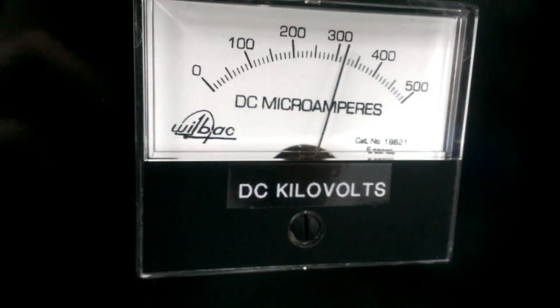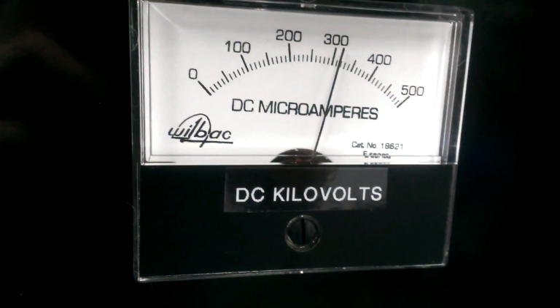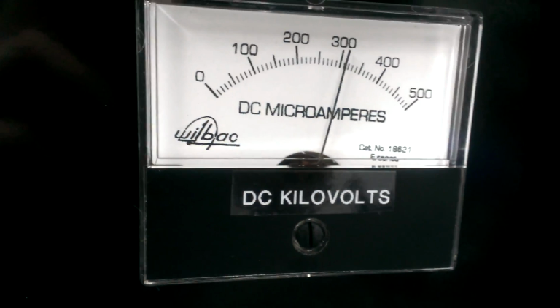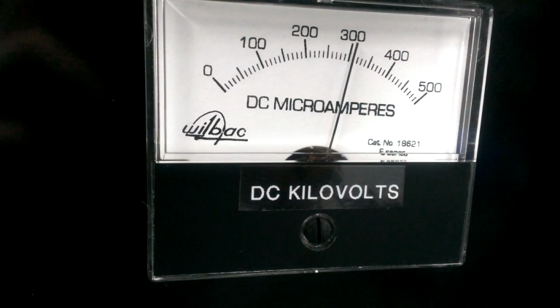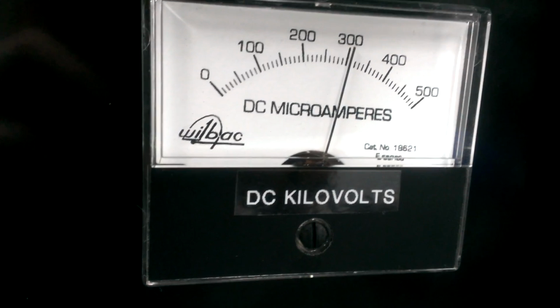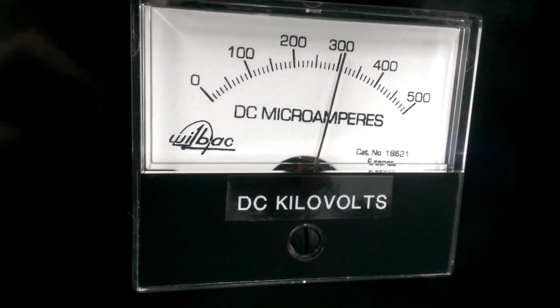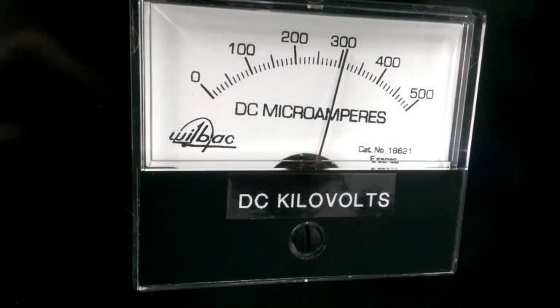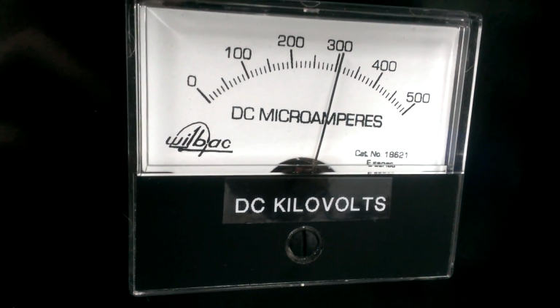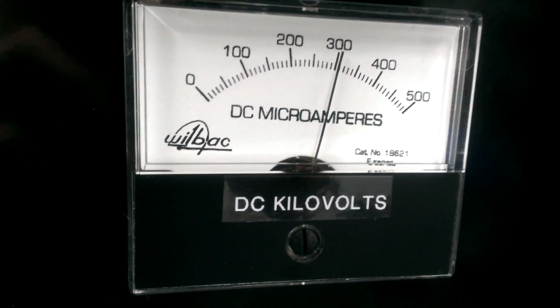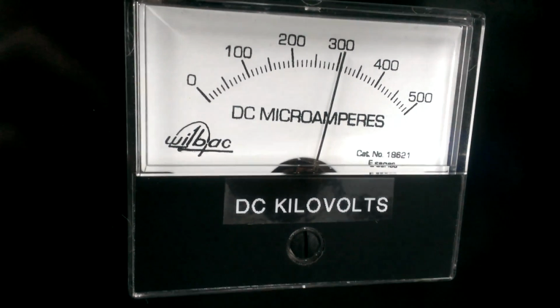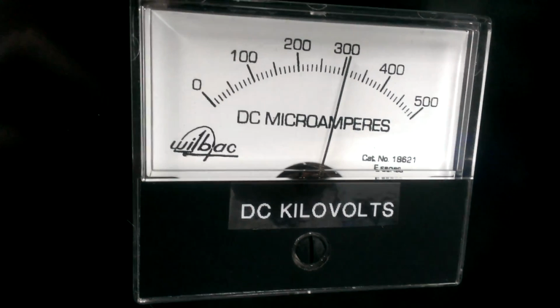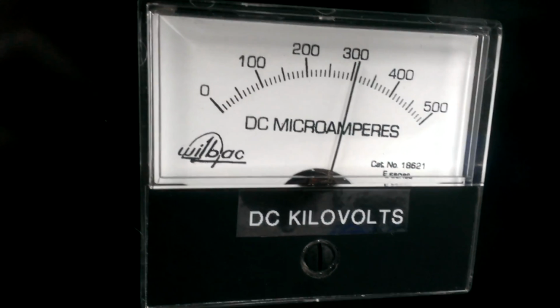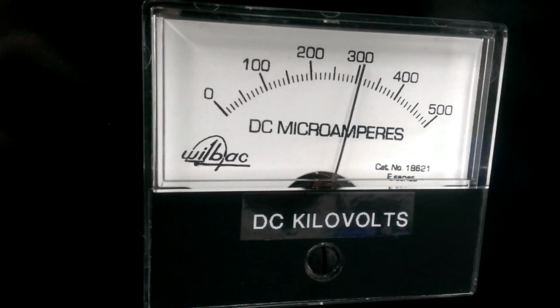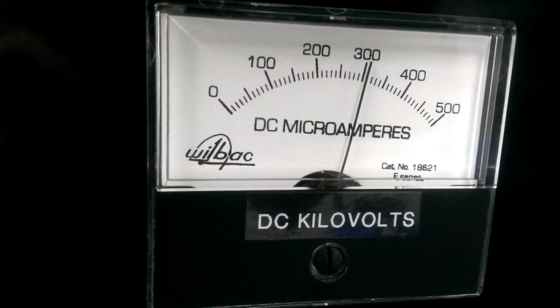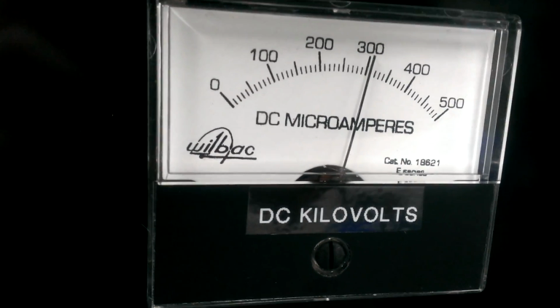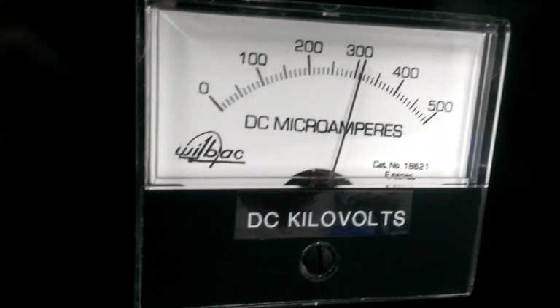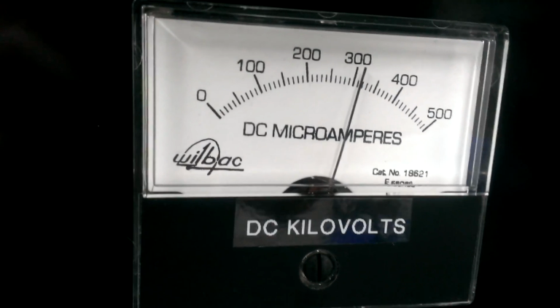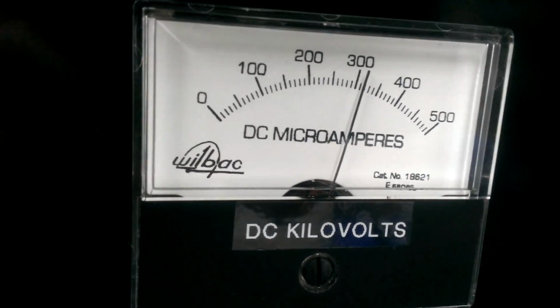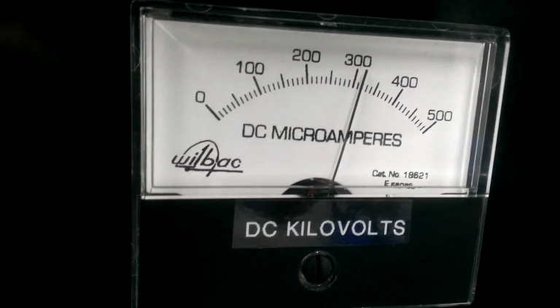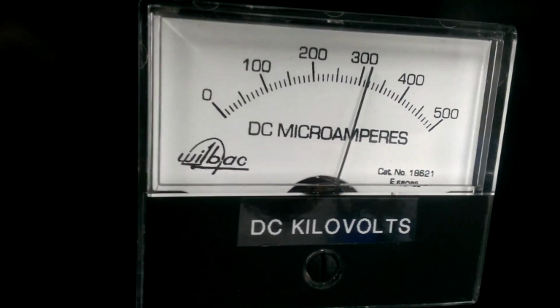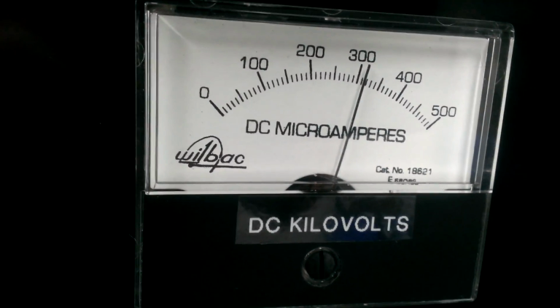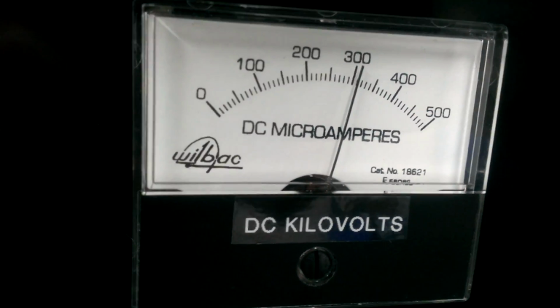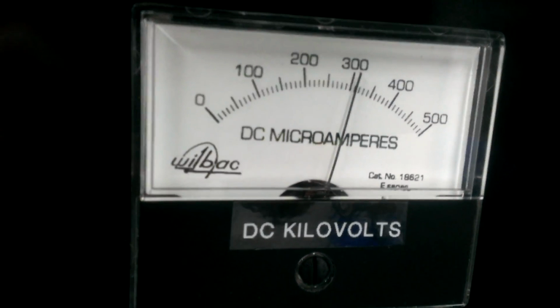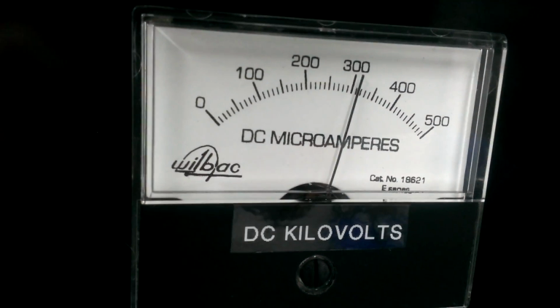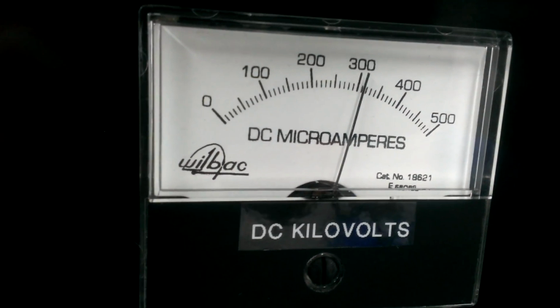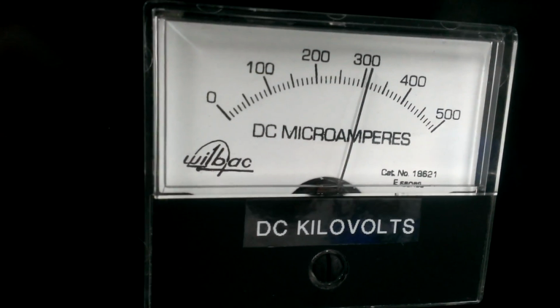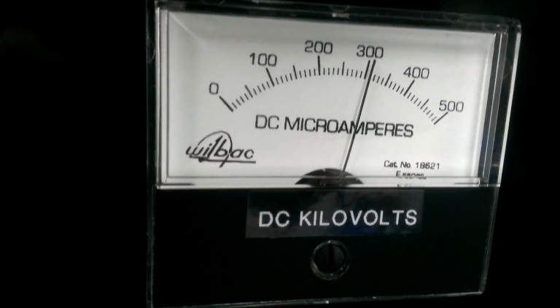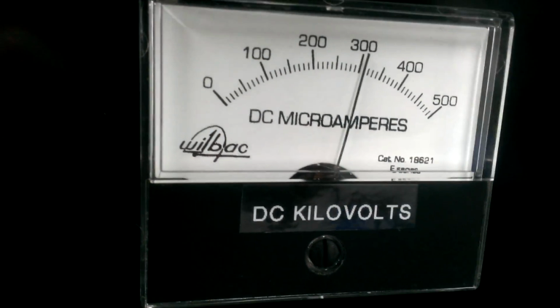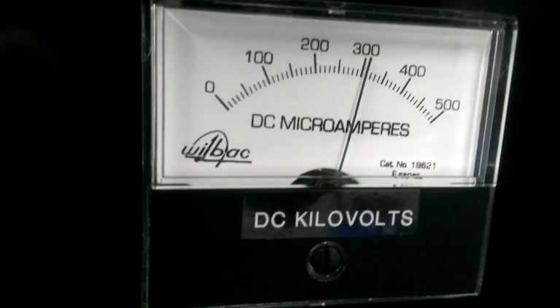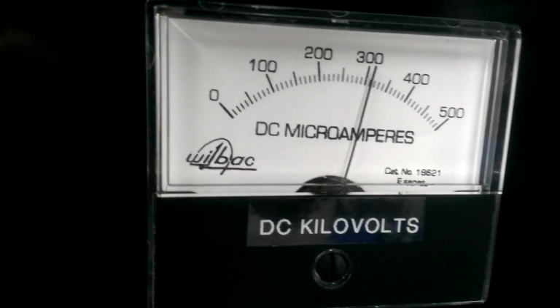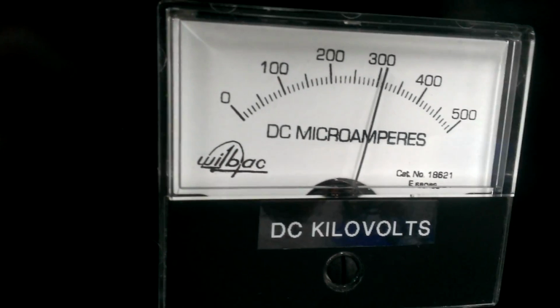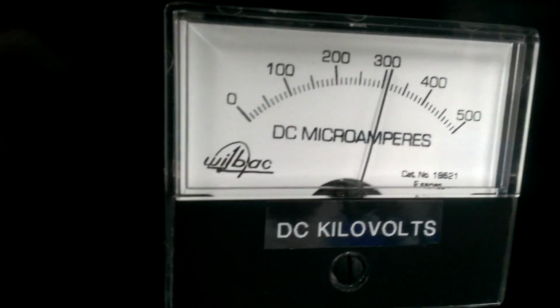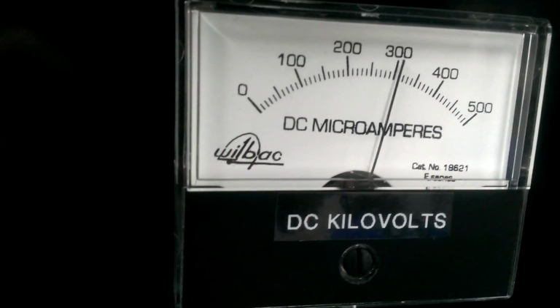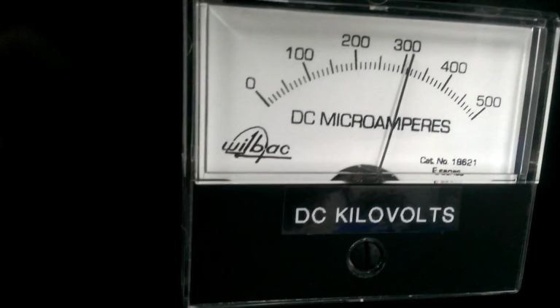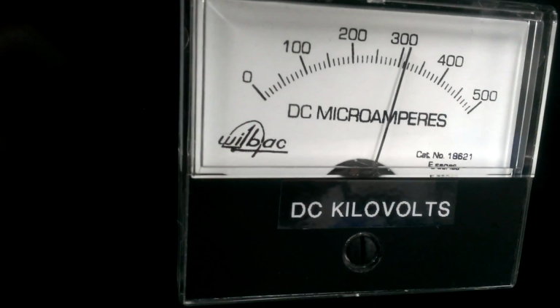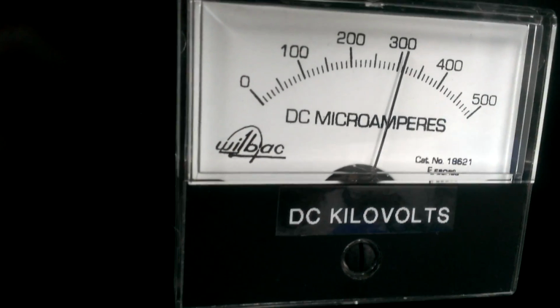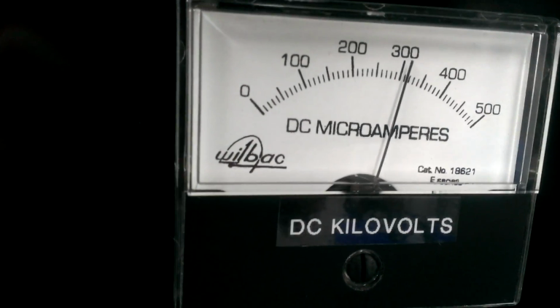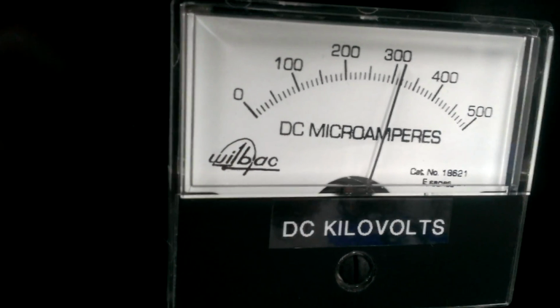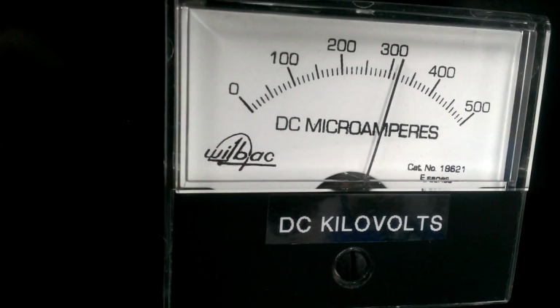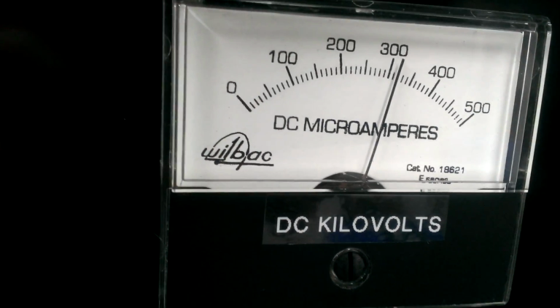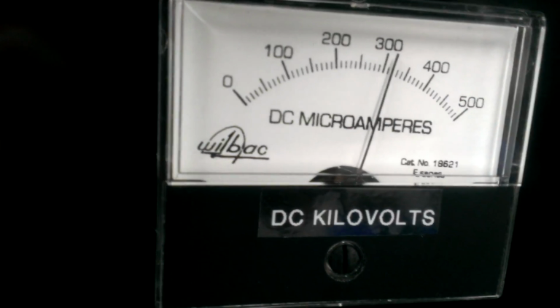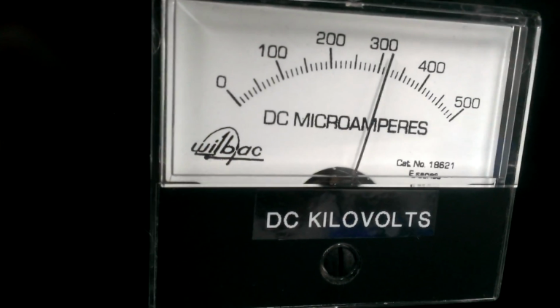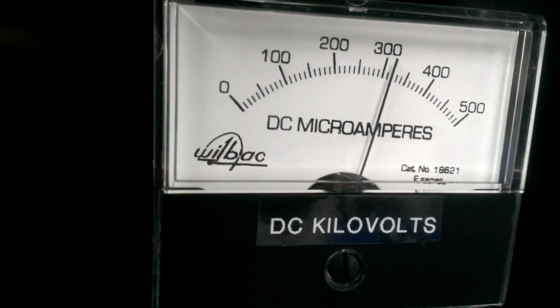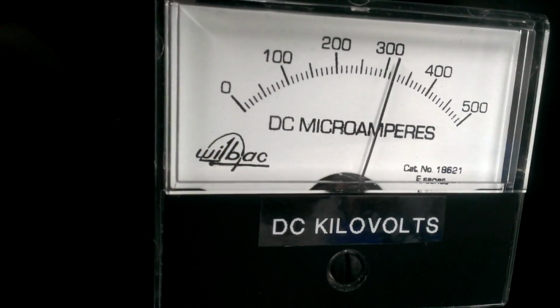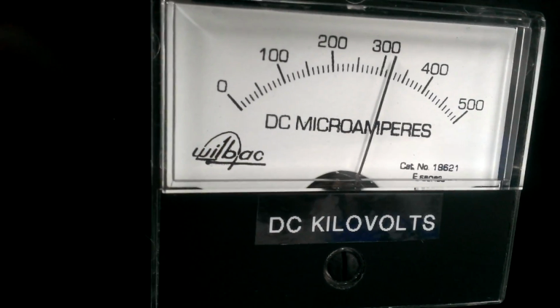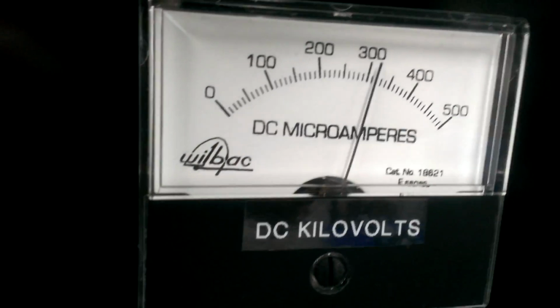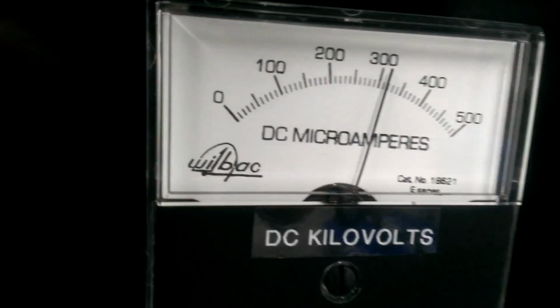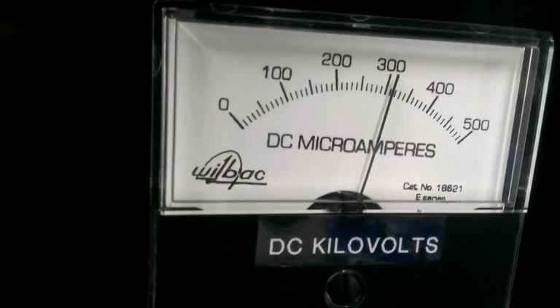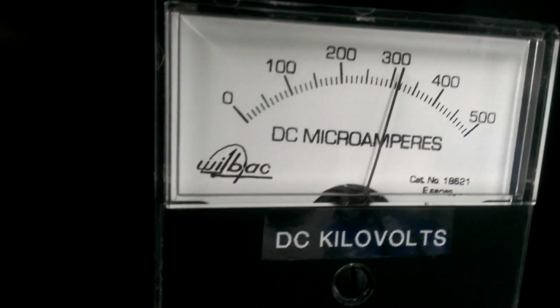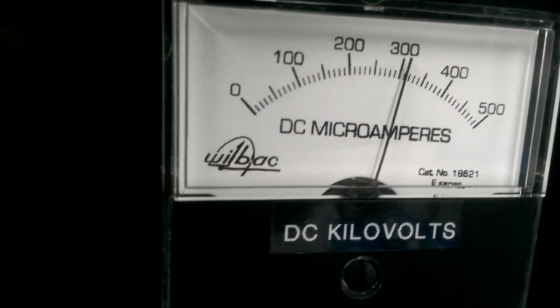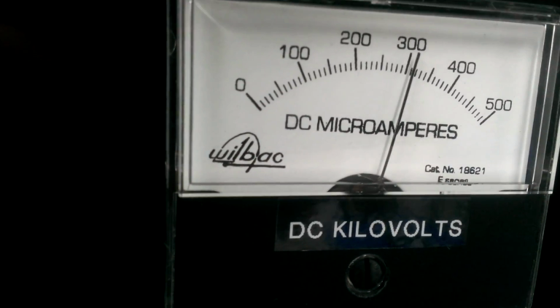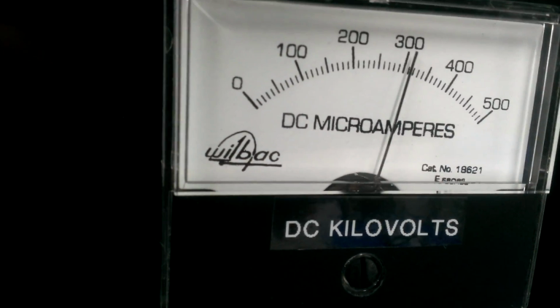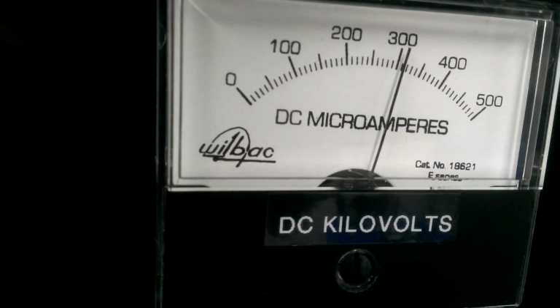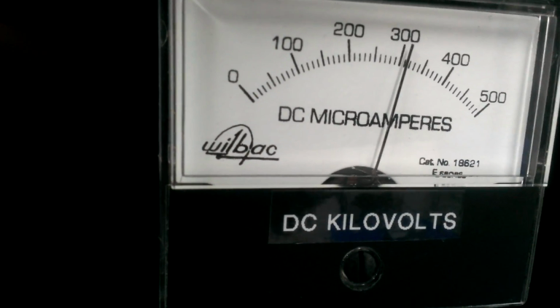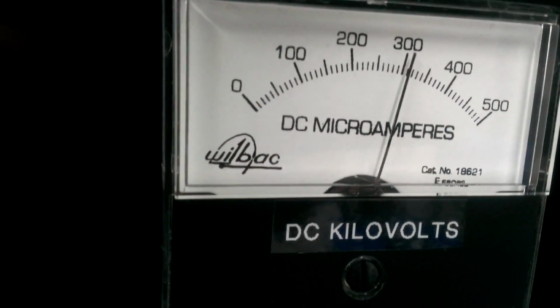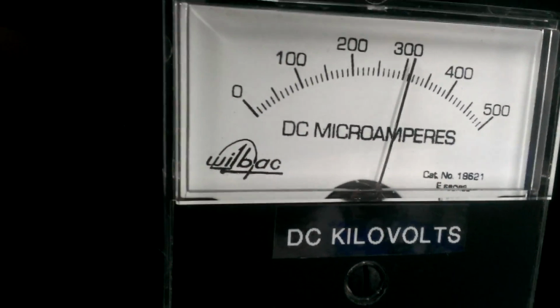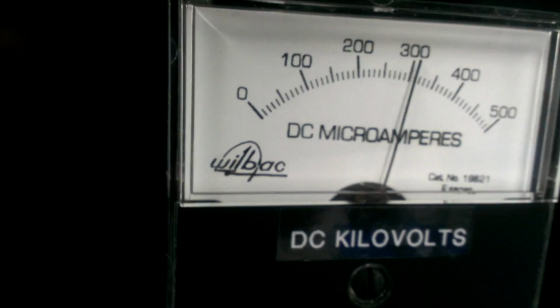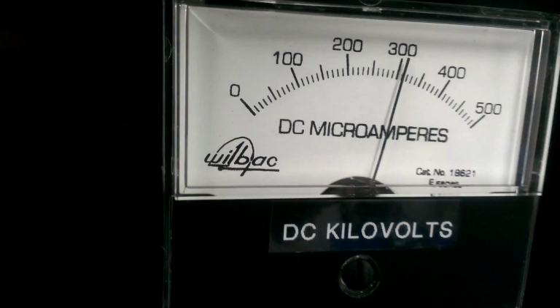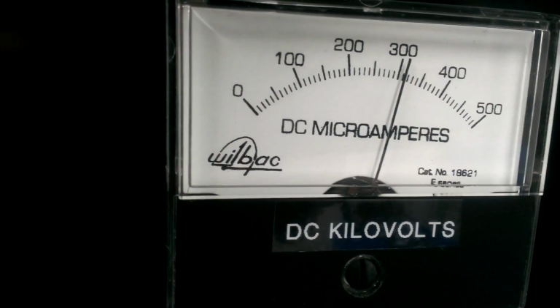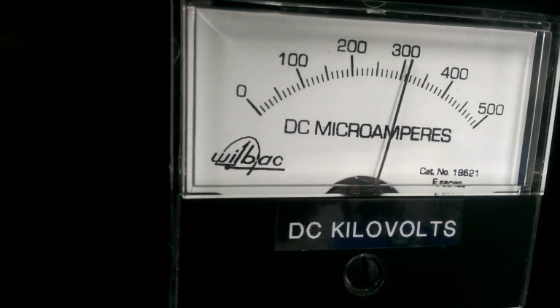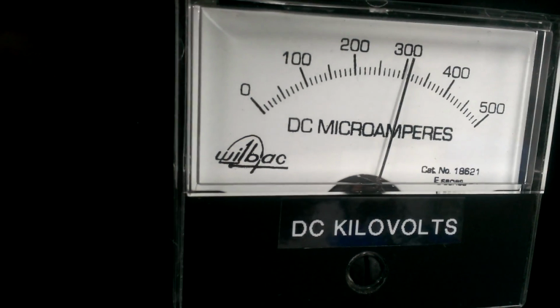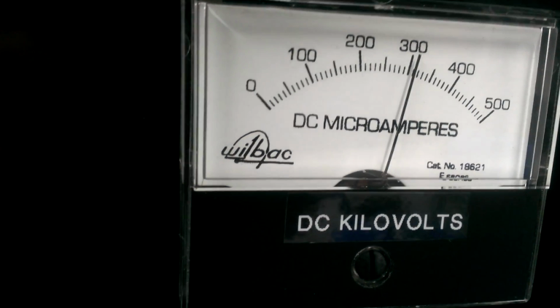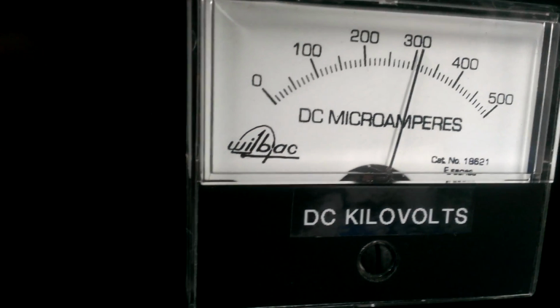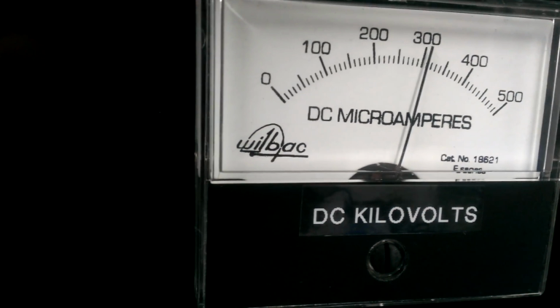Hello, hello, hello, hello, hello. You can see it just barely drops down on the key. Still stays above 3,000 the whole time.